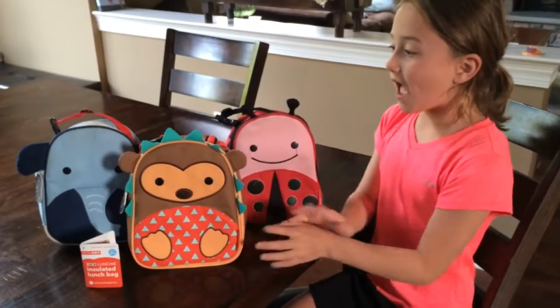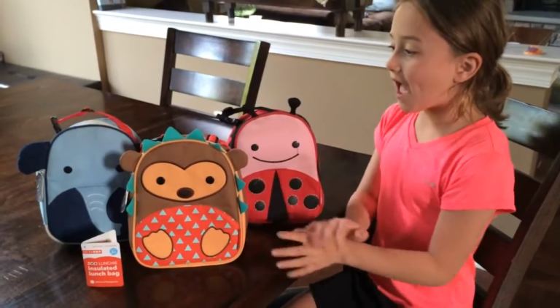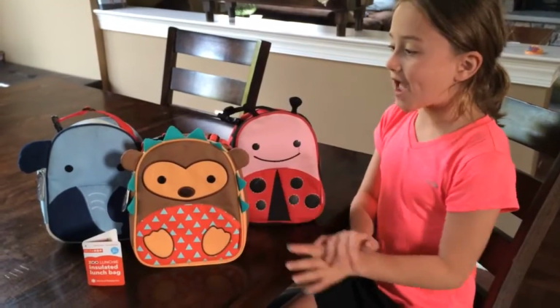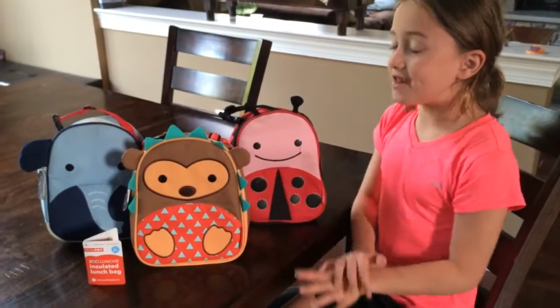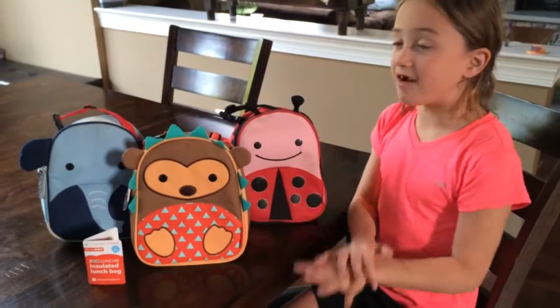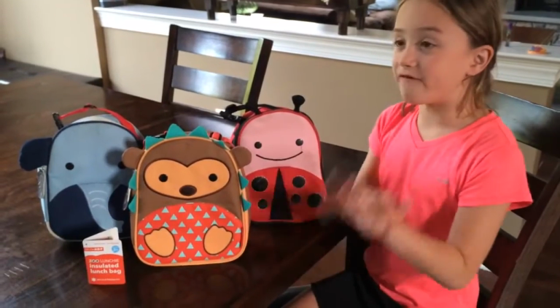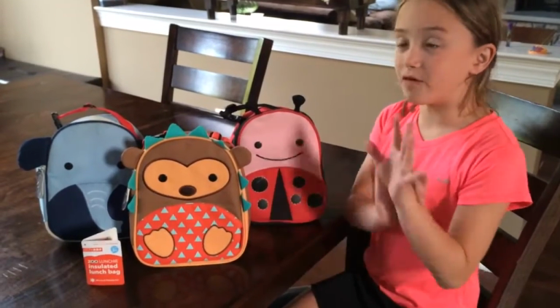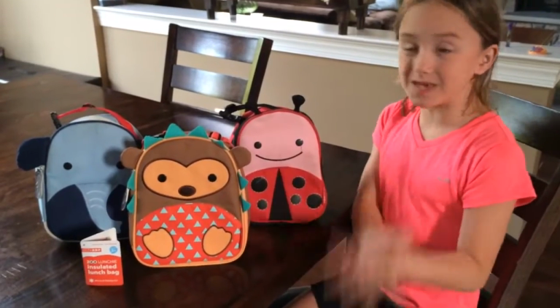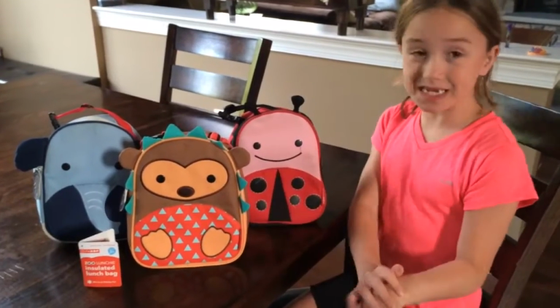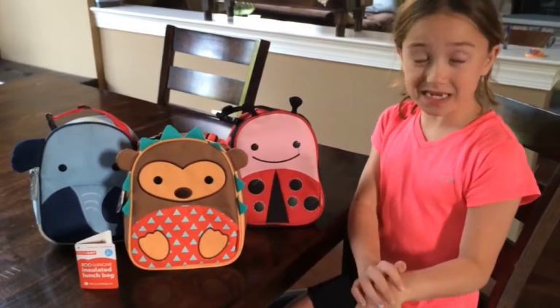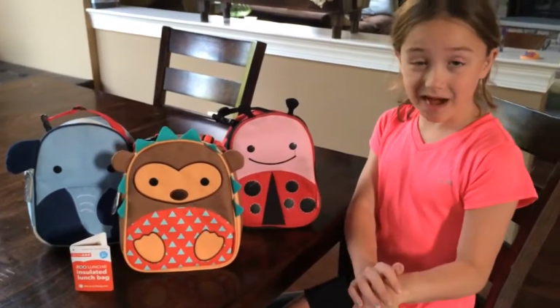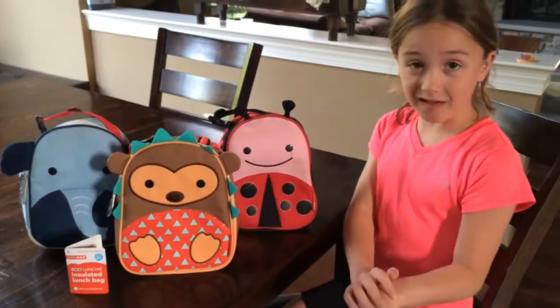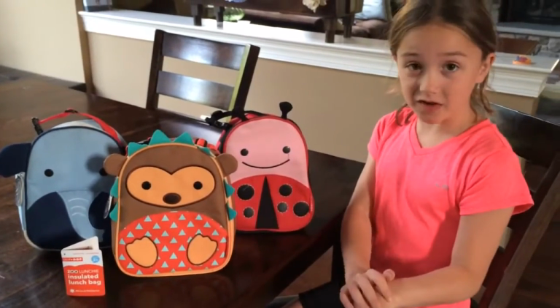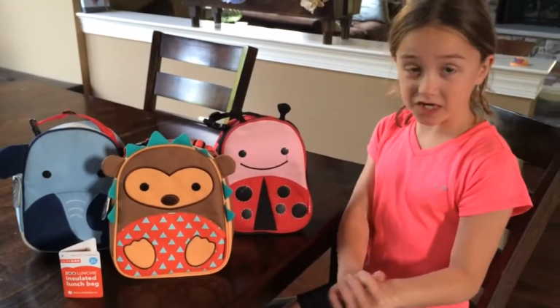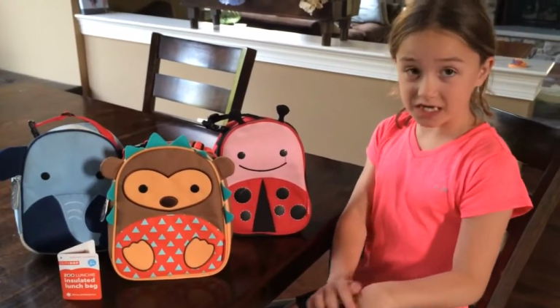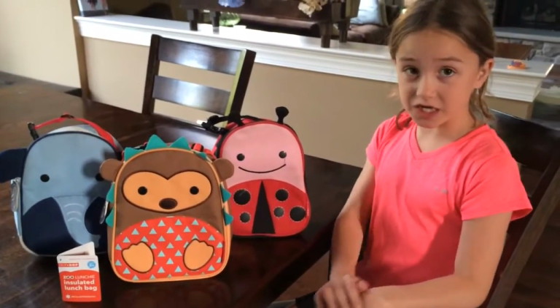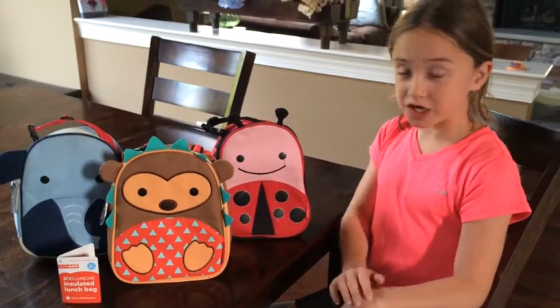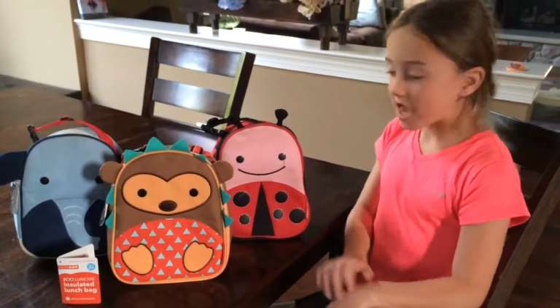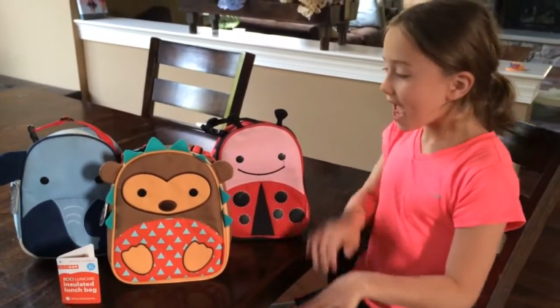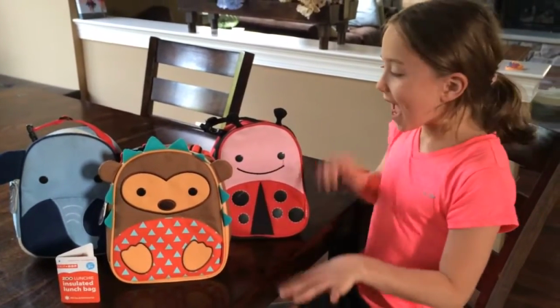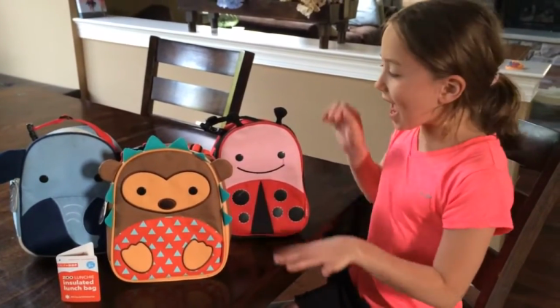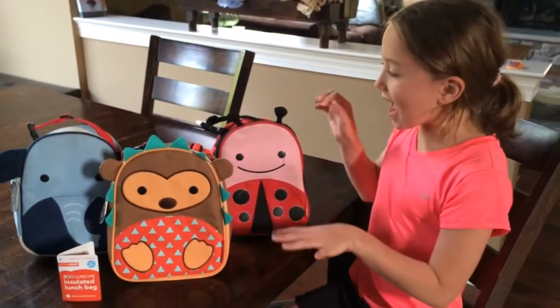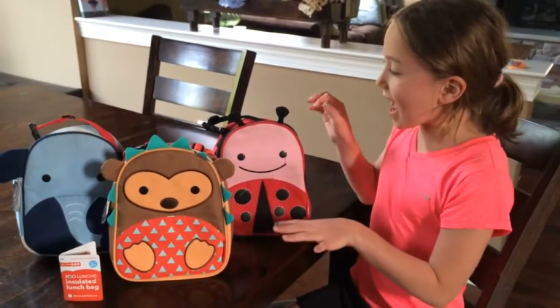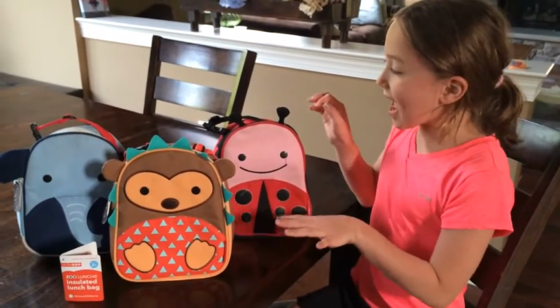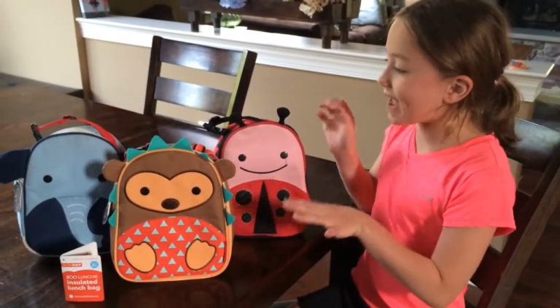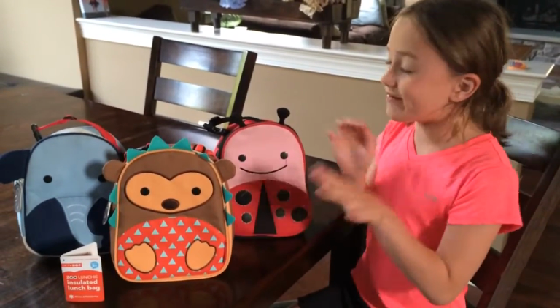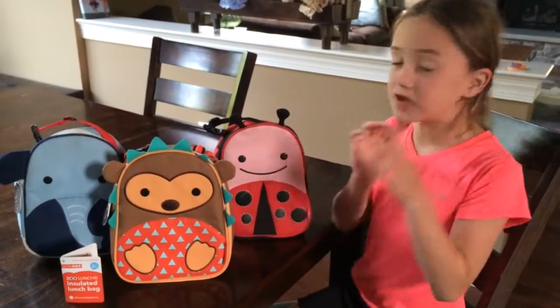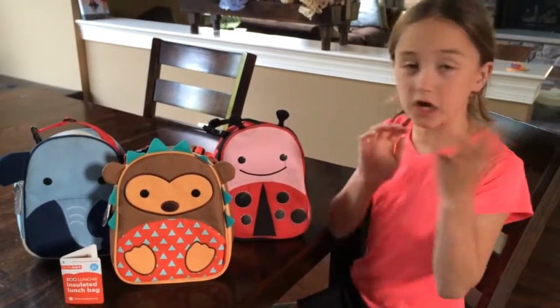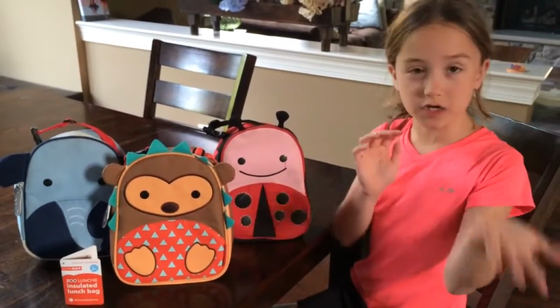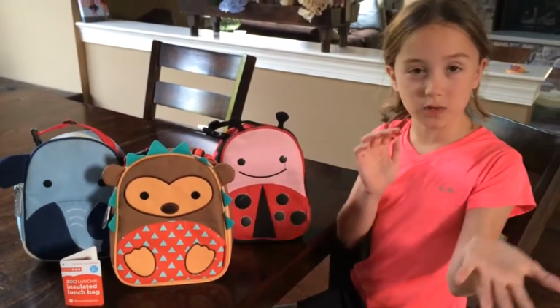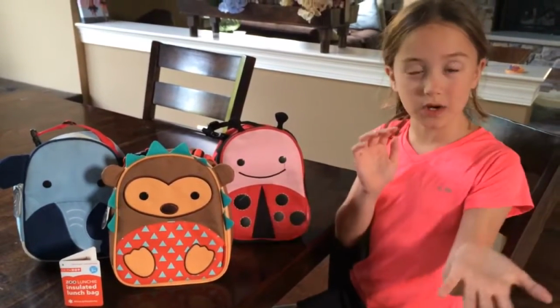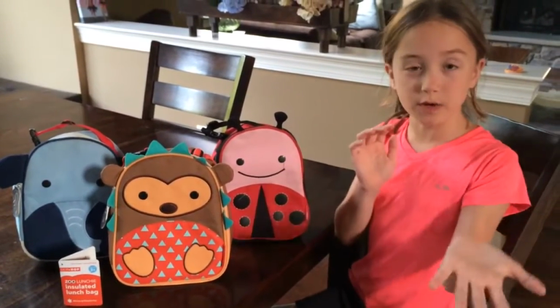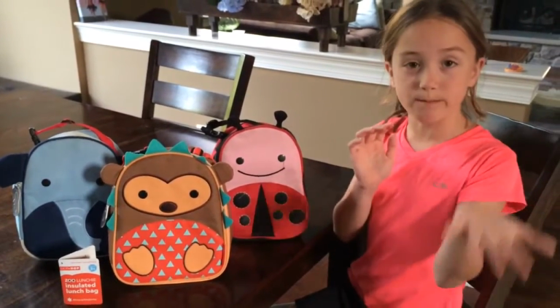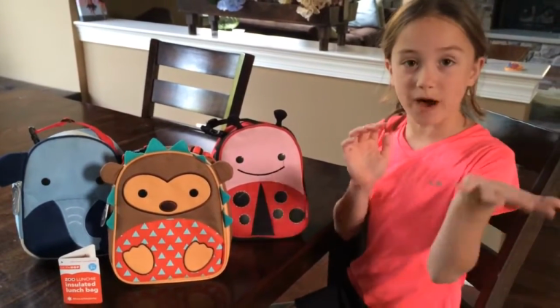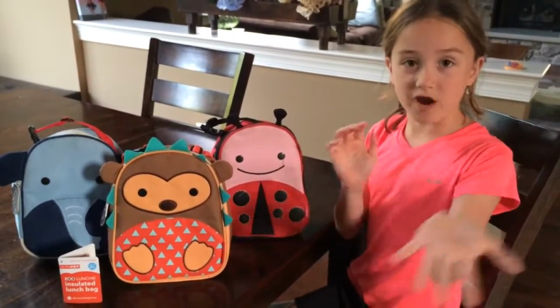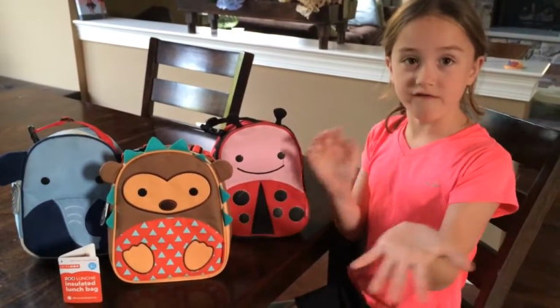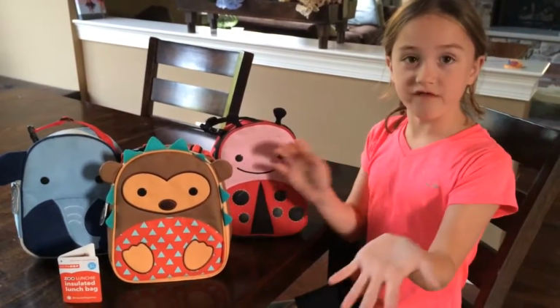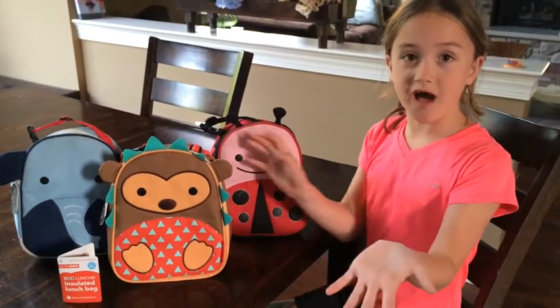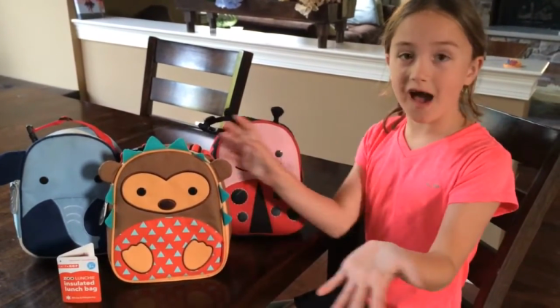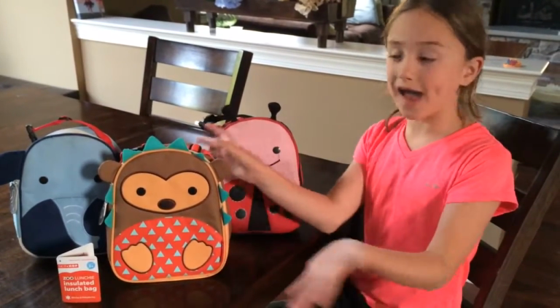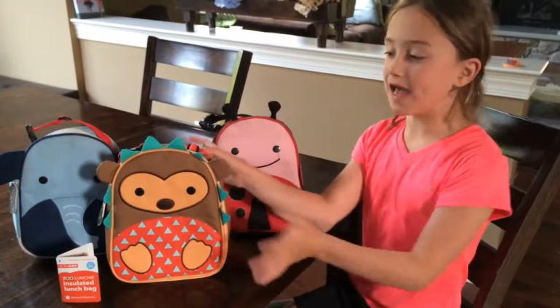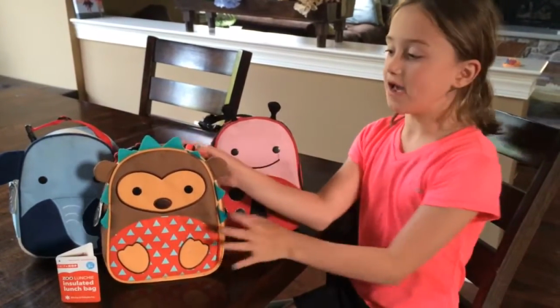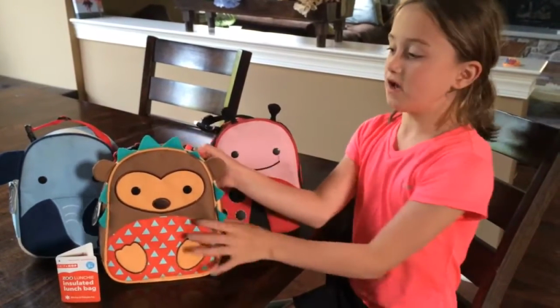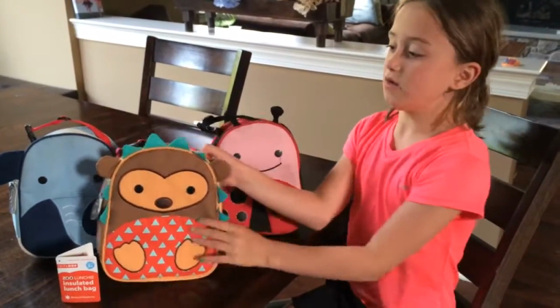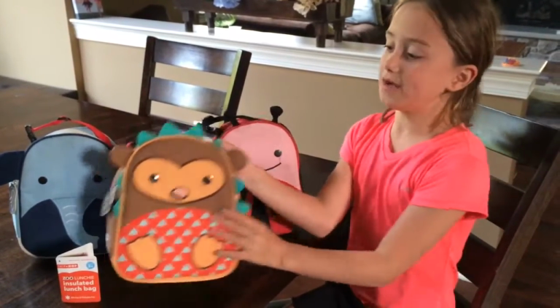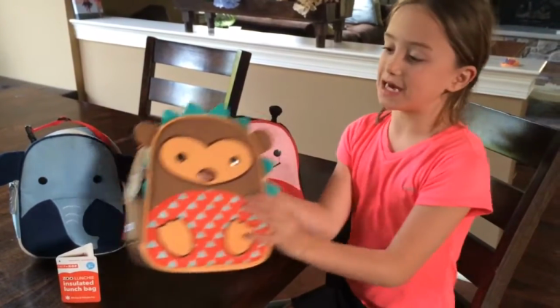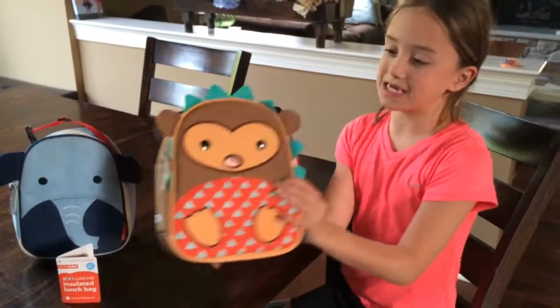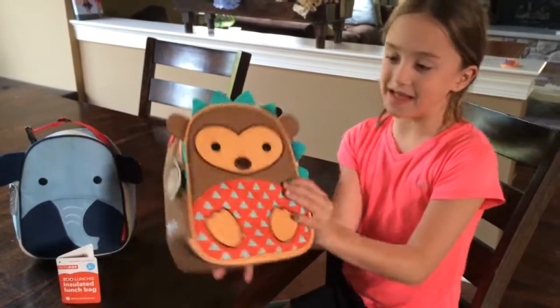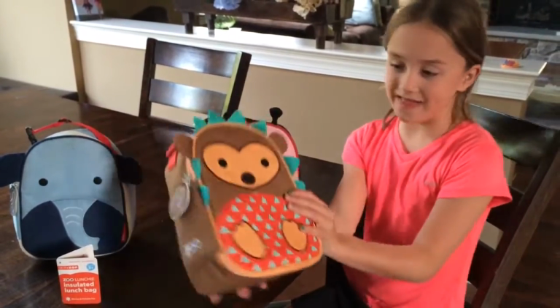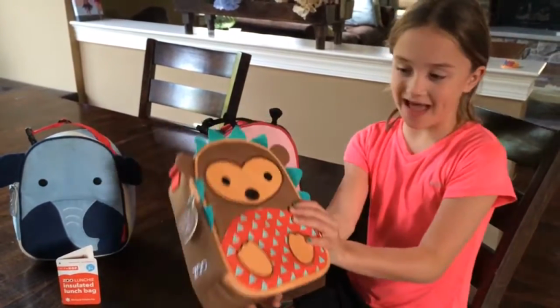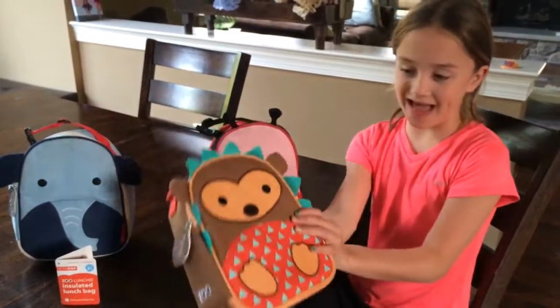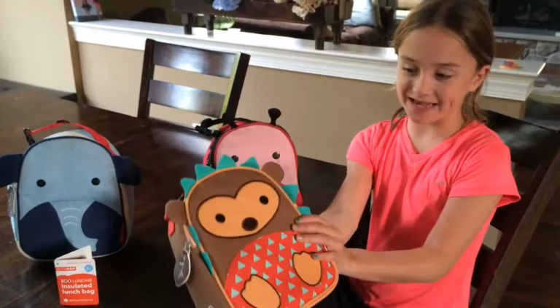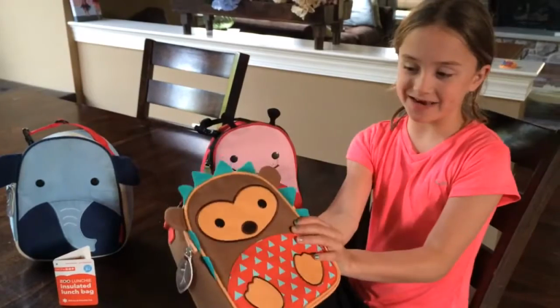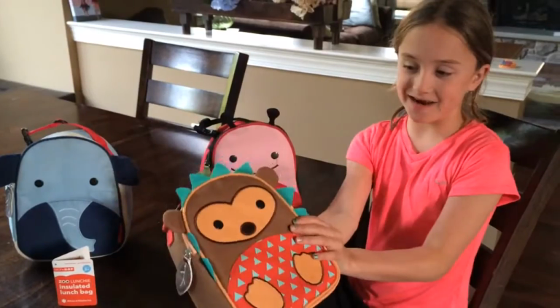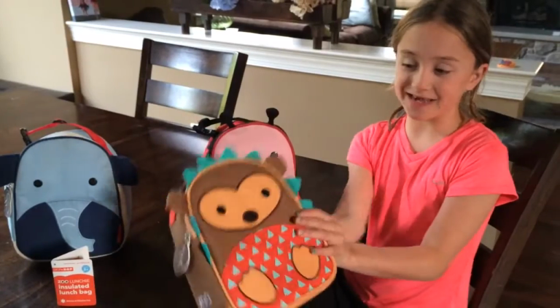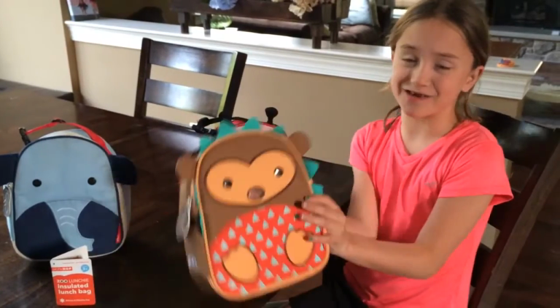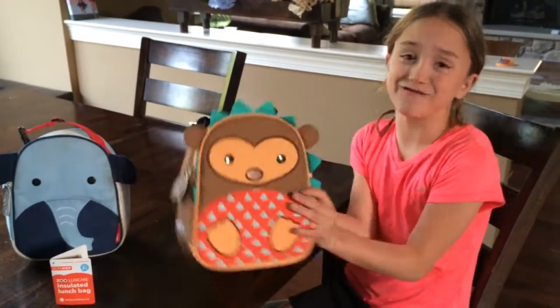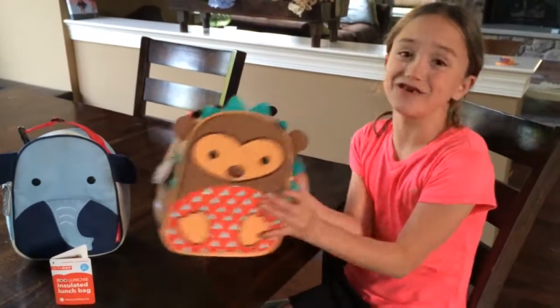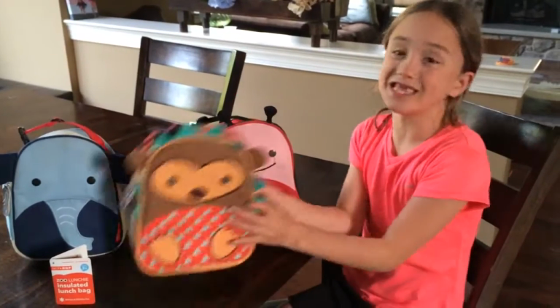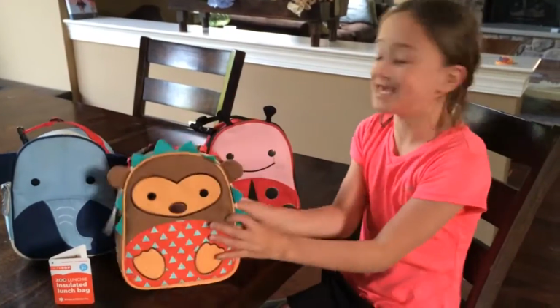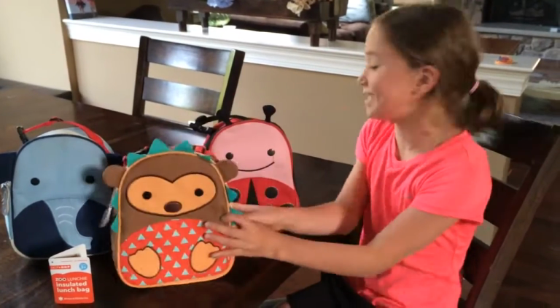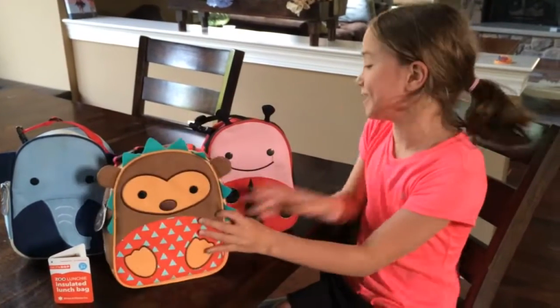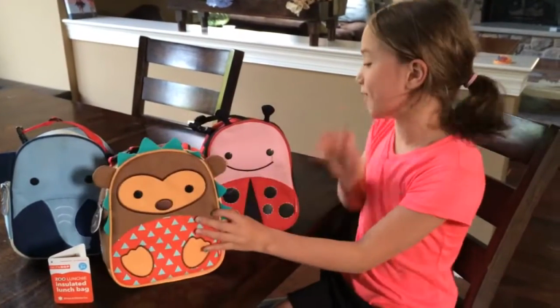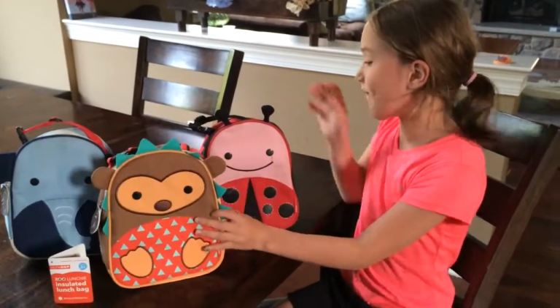I love it. And they're $14 each, and there's also a new butterfly. We got sent the hedgehog — it's really cute.